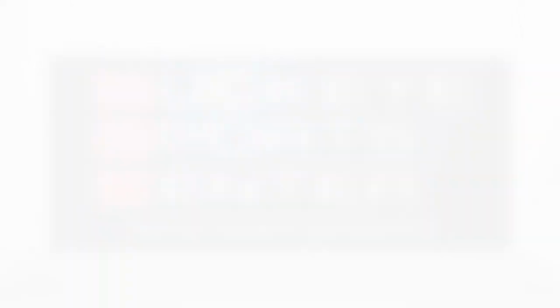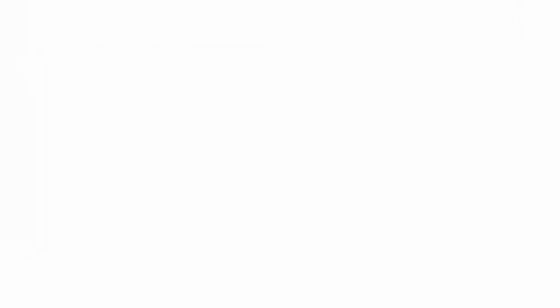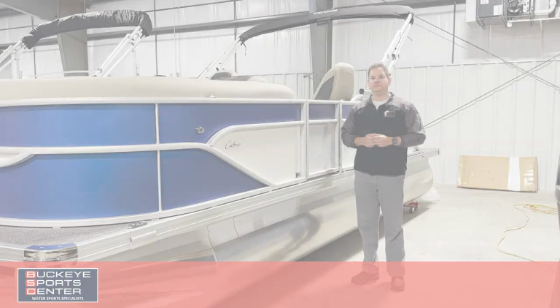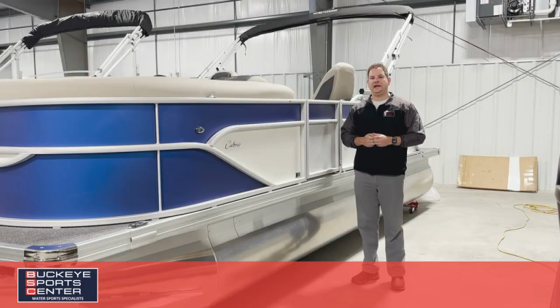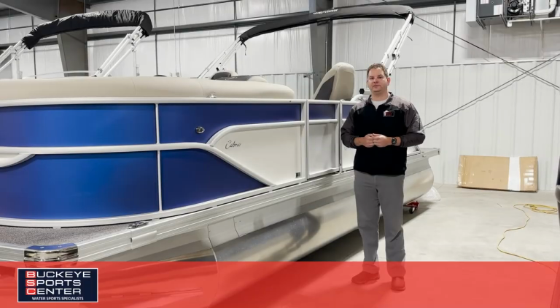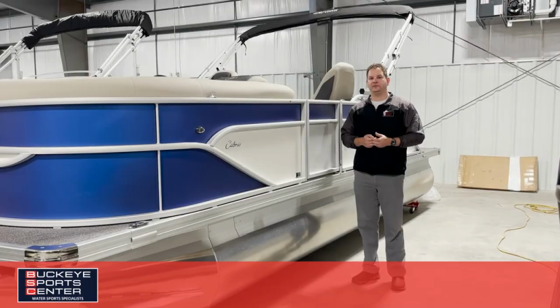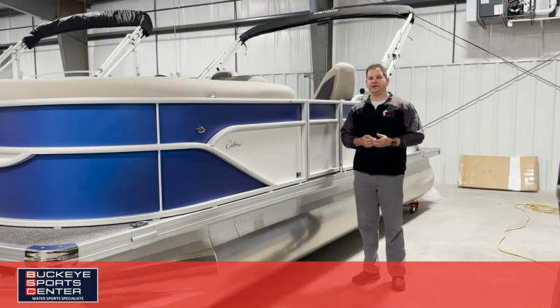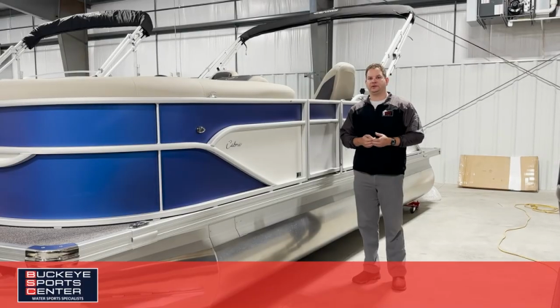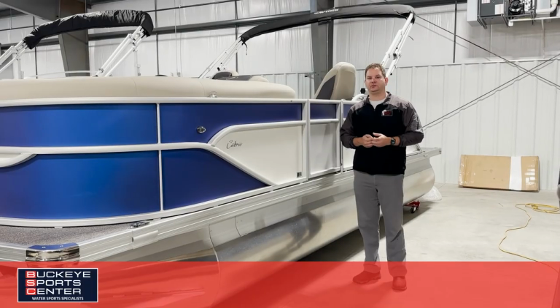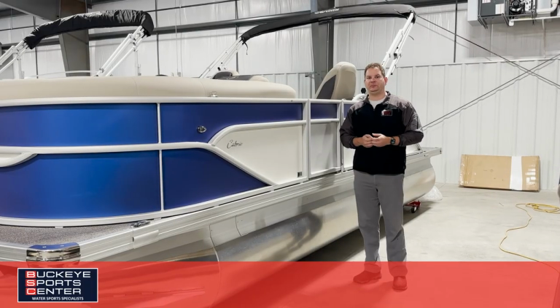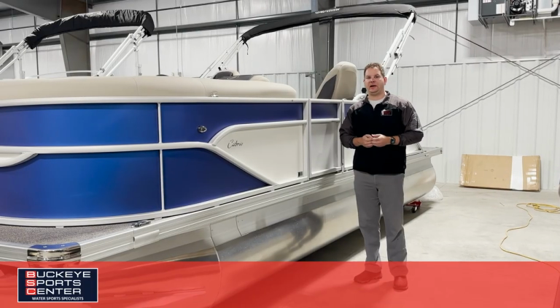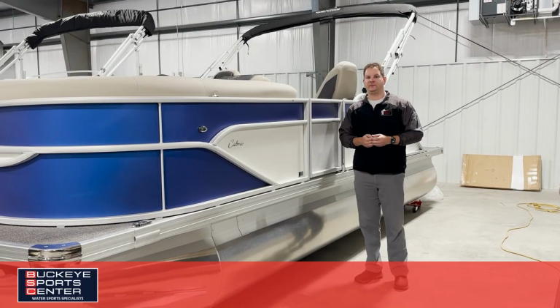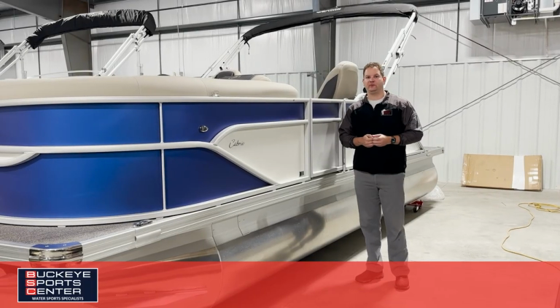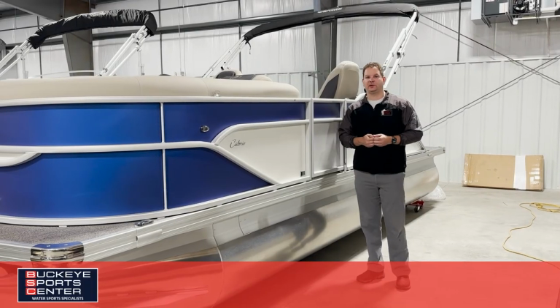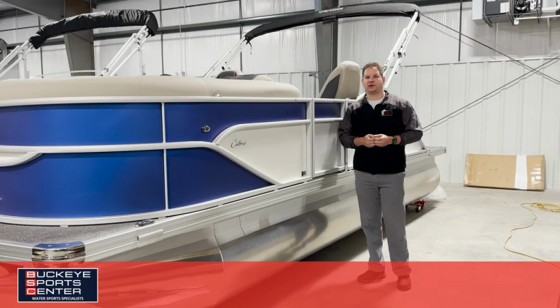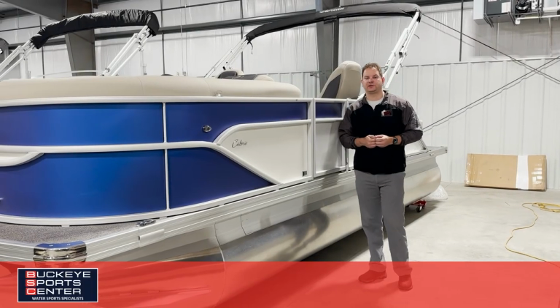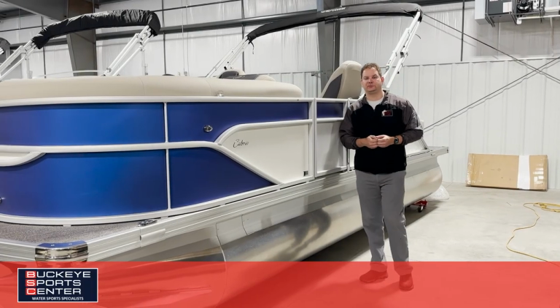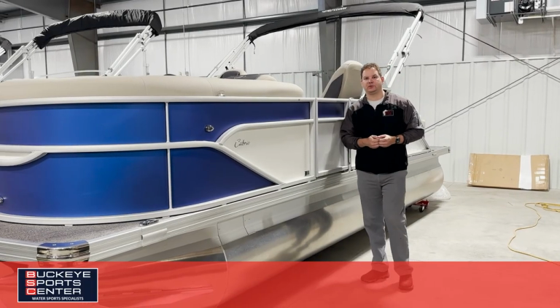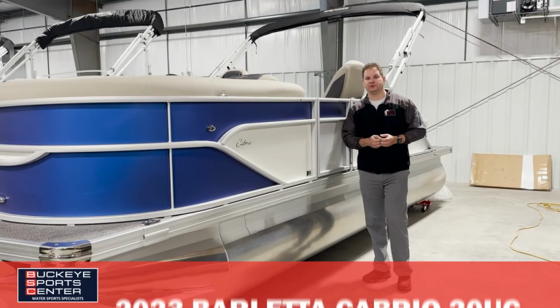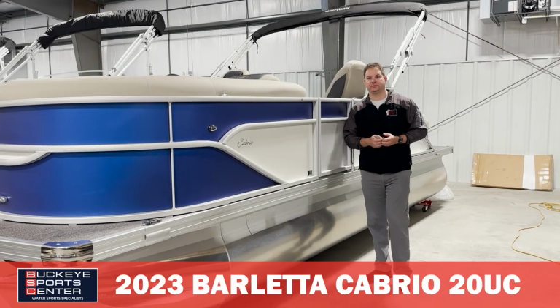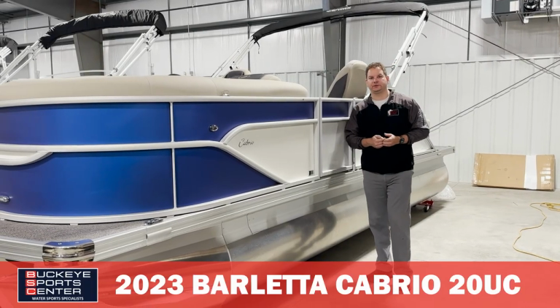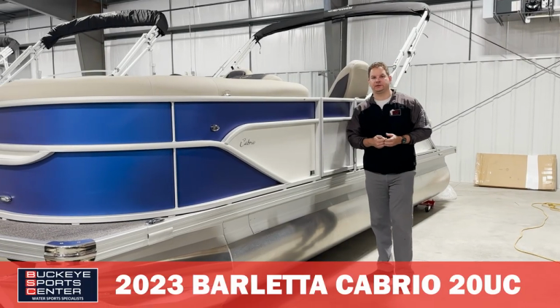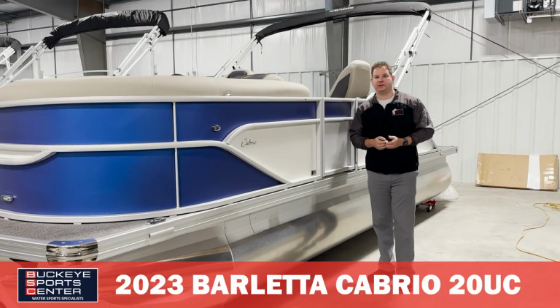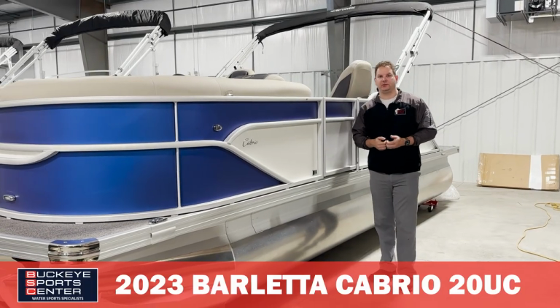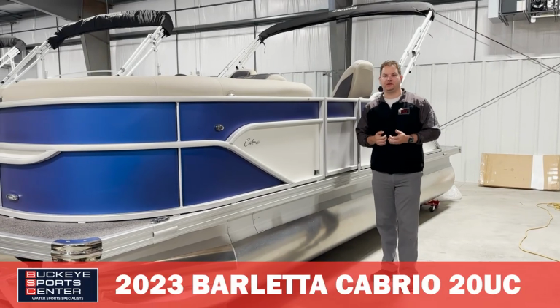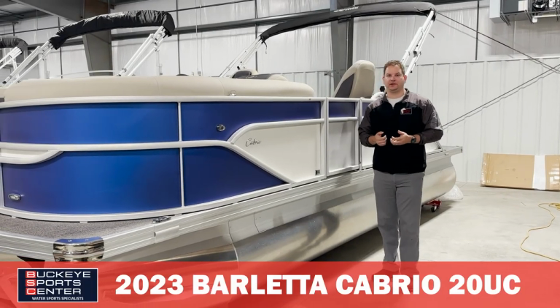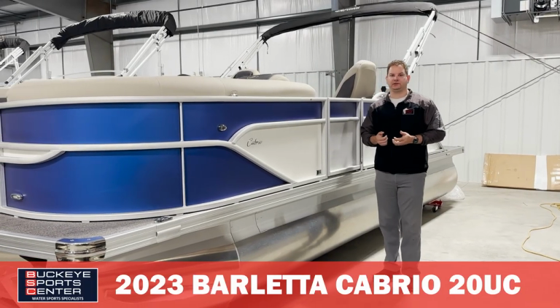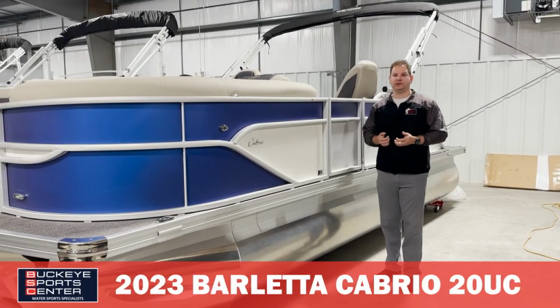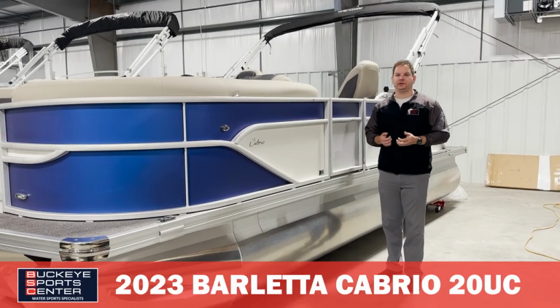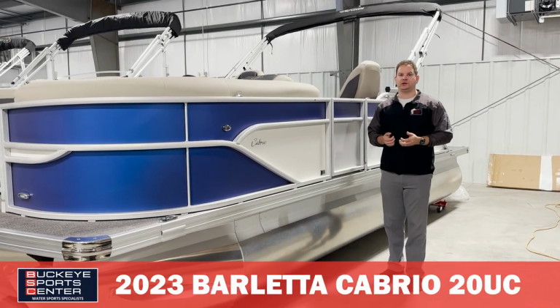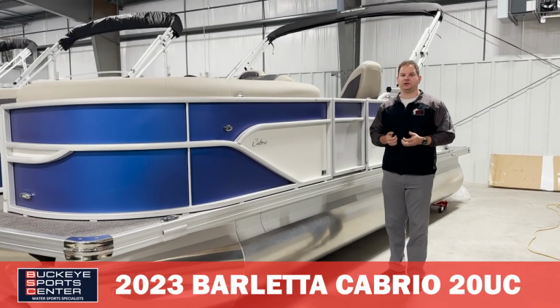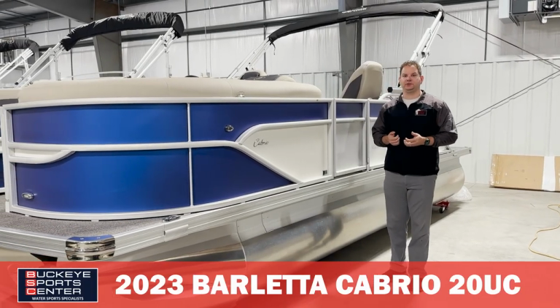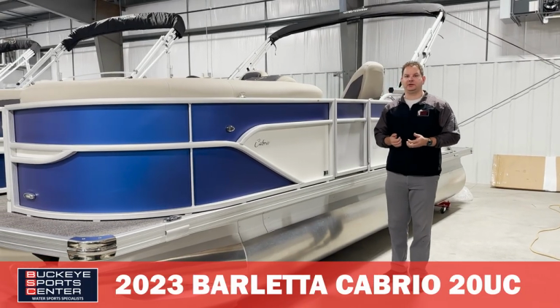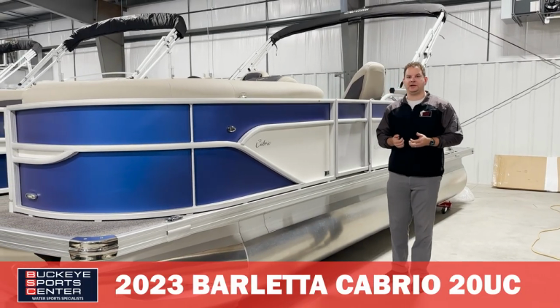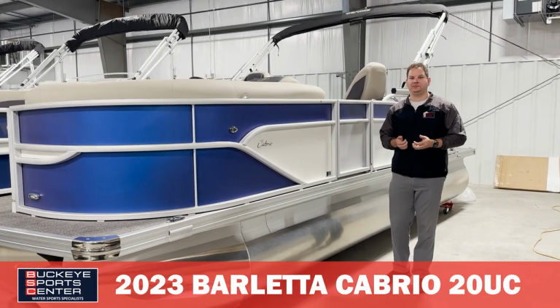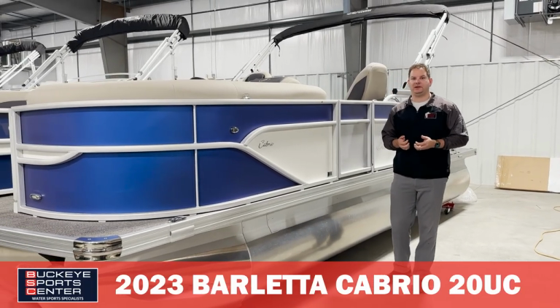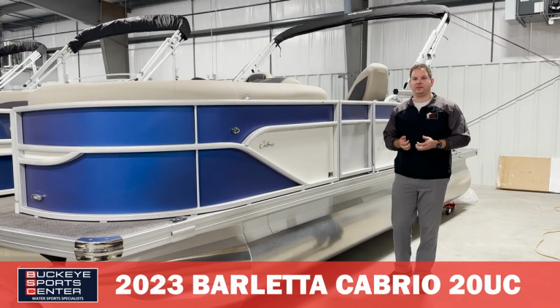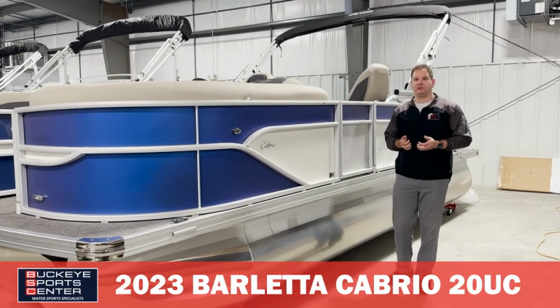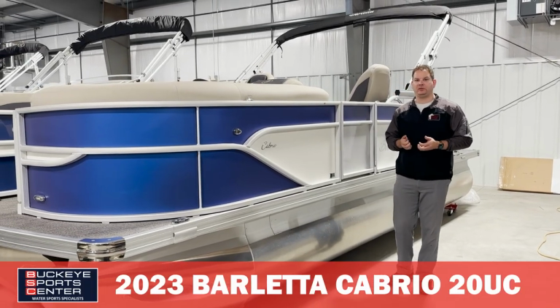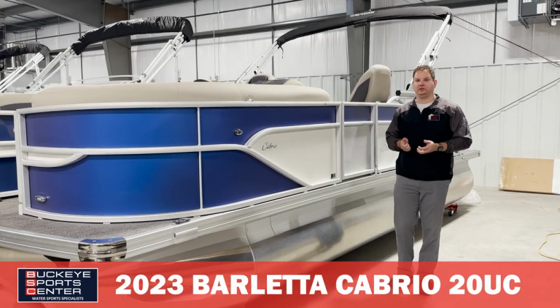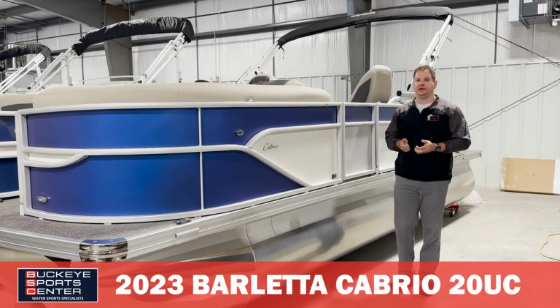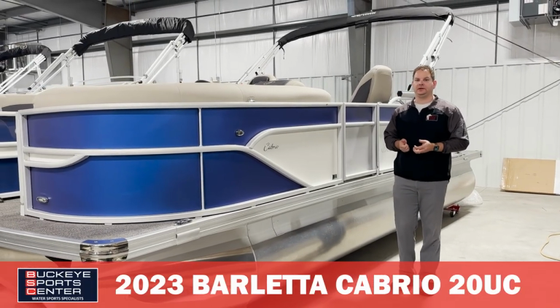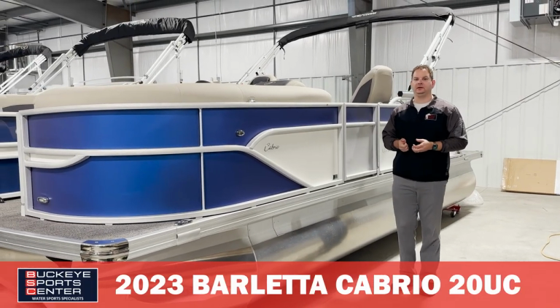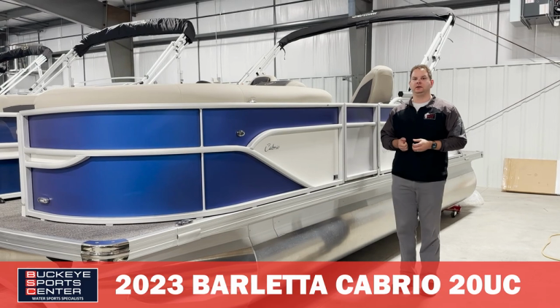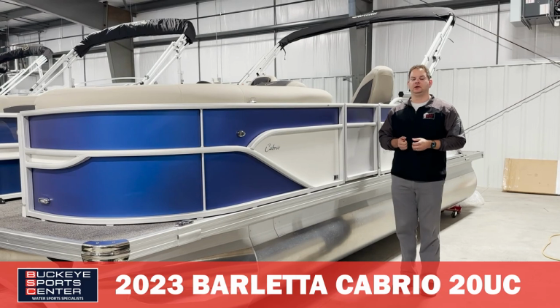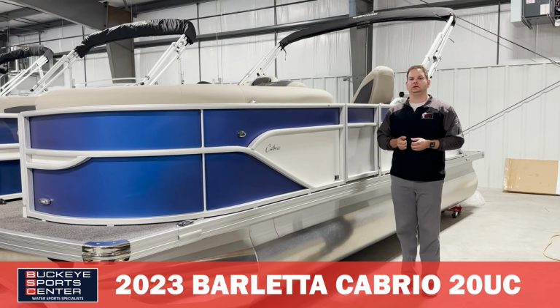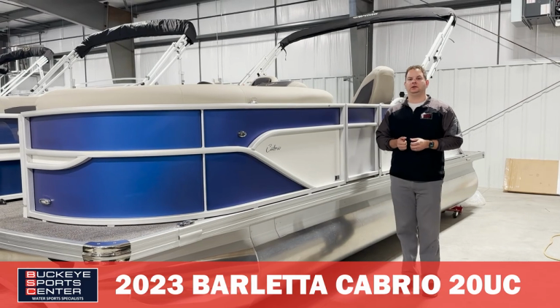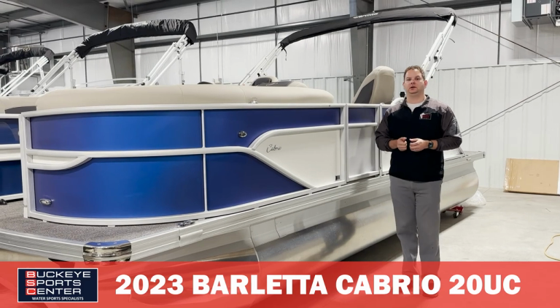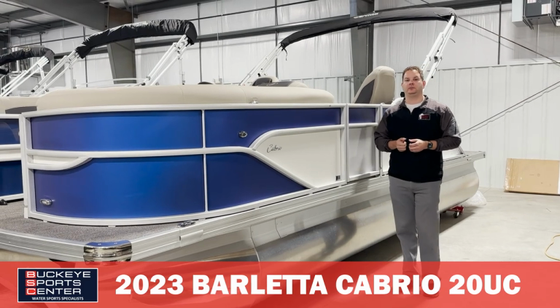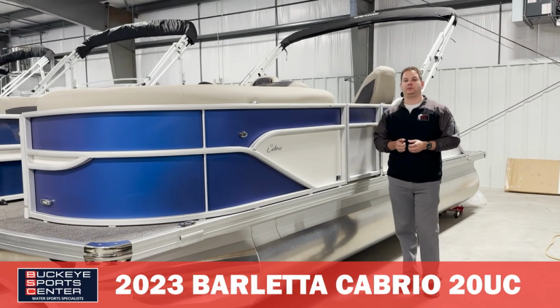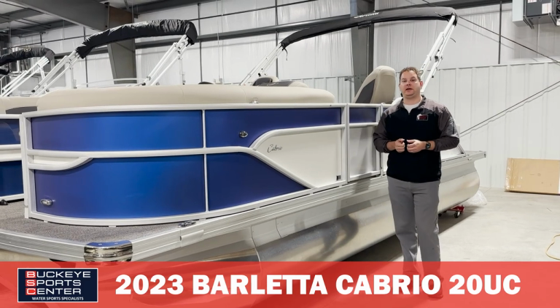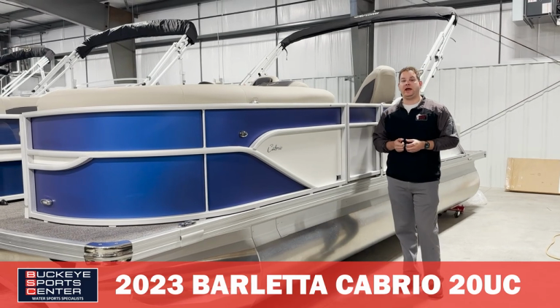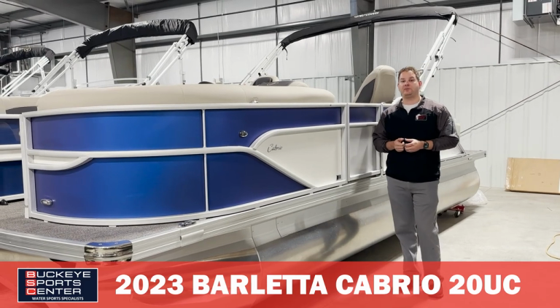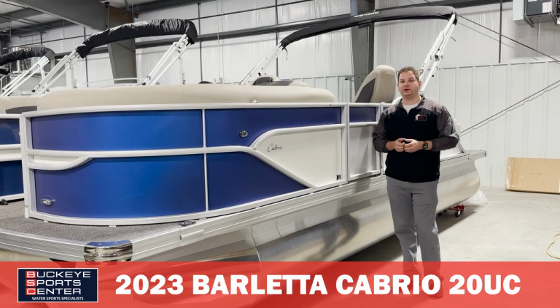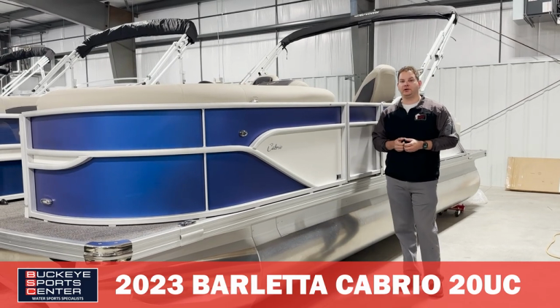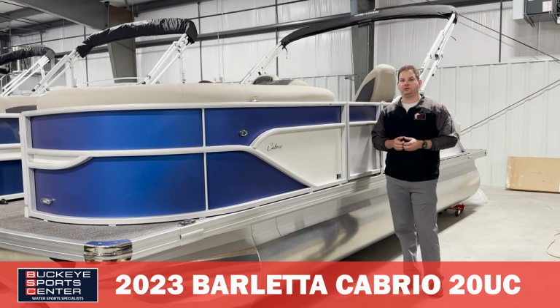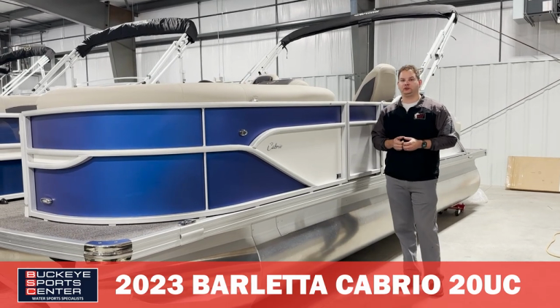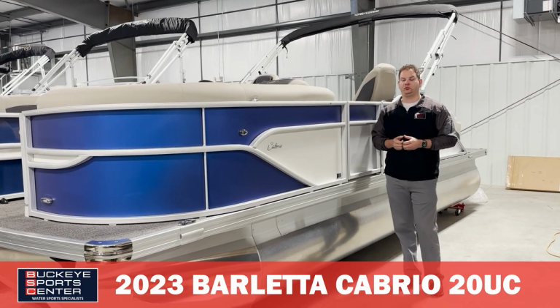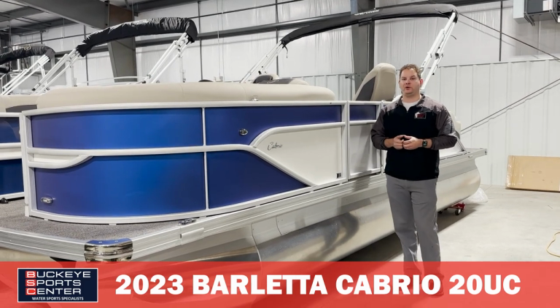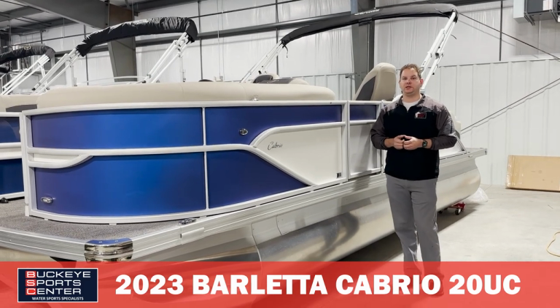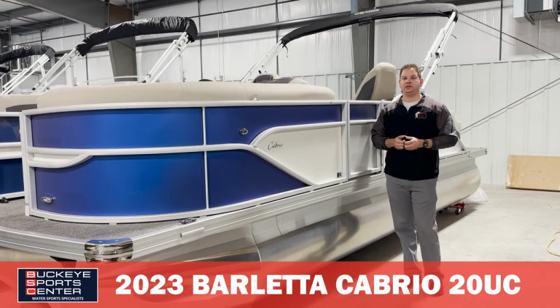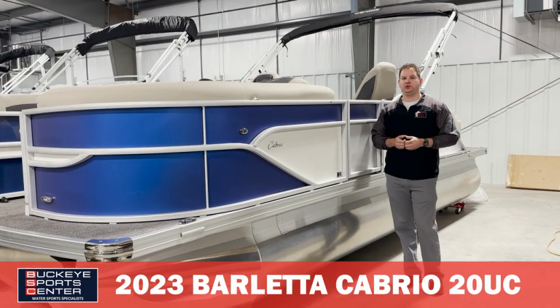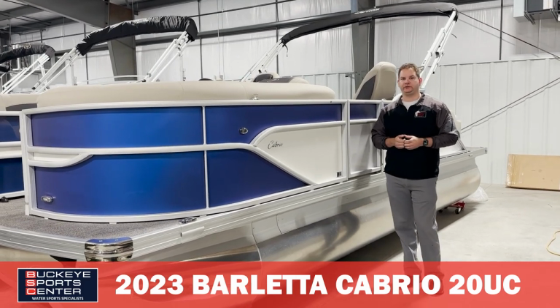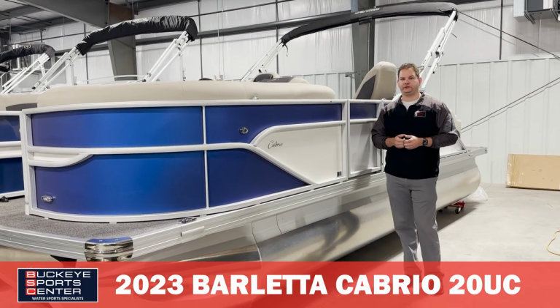Hi everybody, this is Bob from Buckeye Sports Center. Today I'm really excited to talk to you guys about the Barletta Cabrio 20UC.